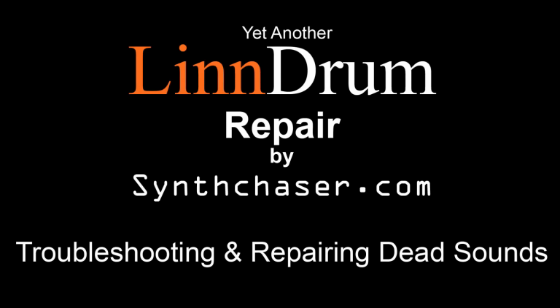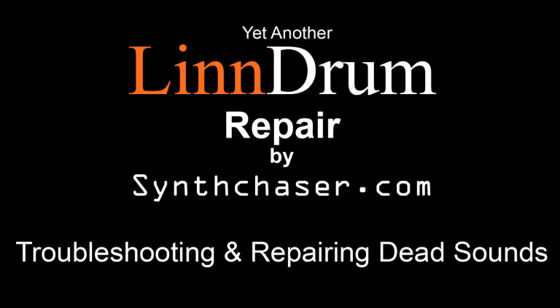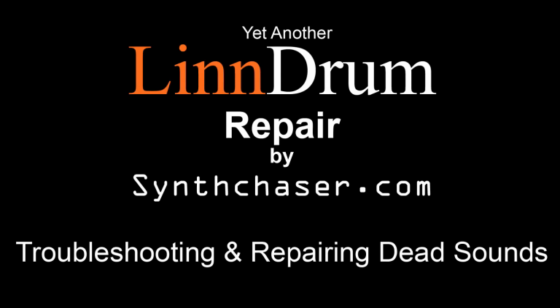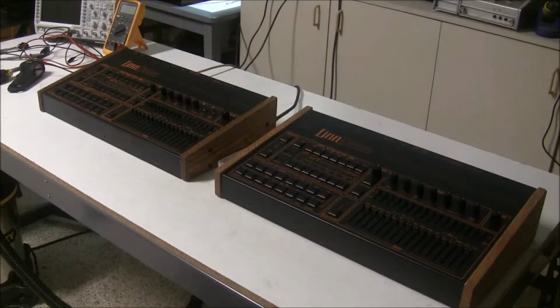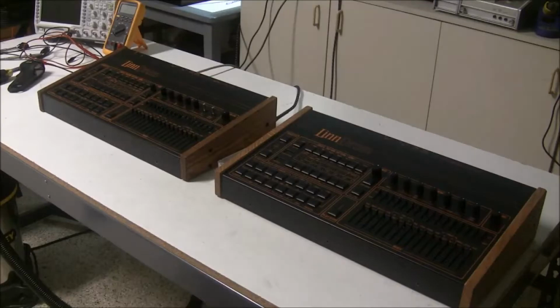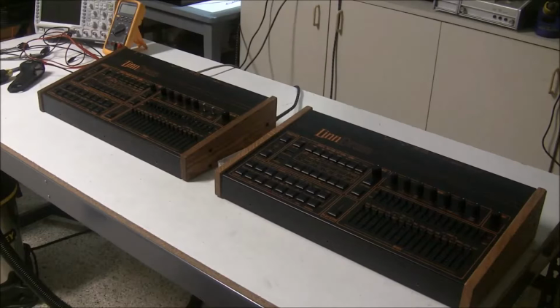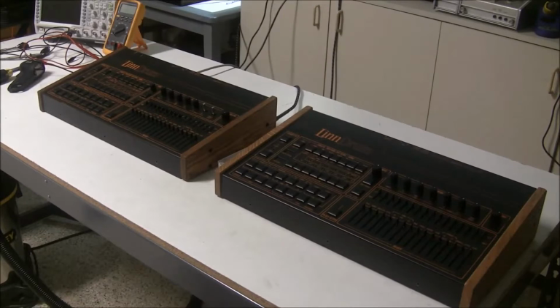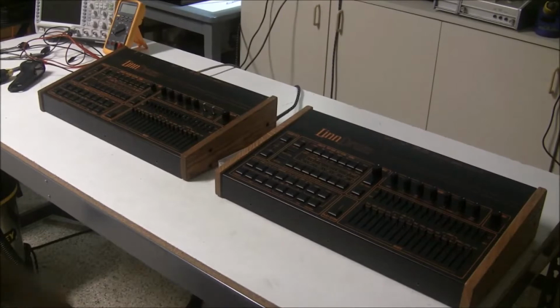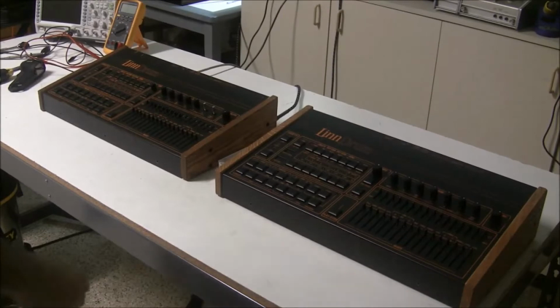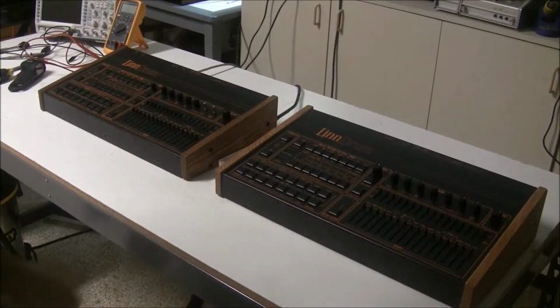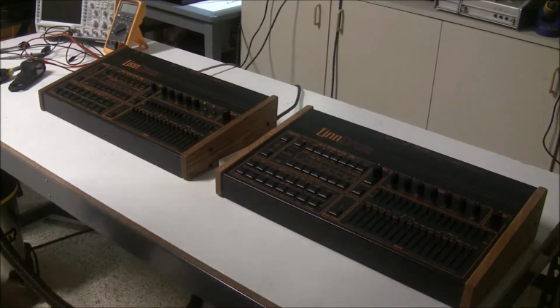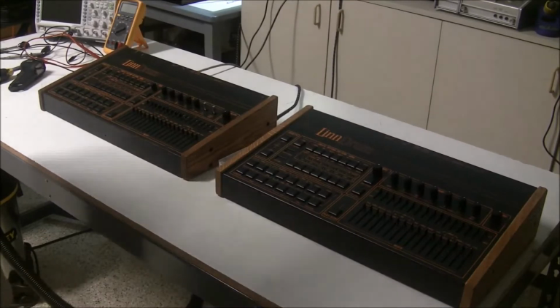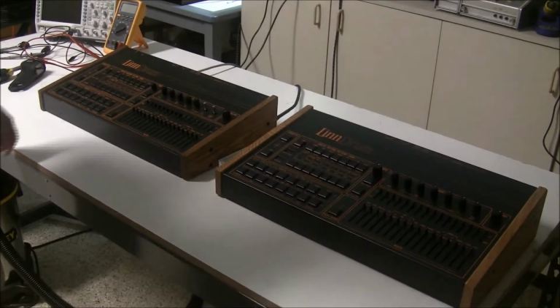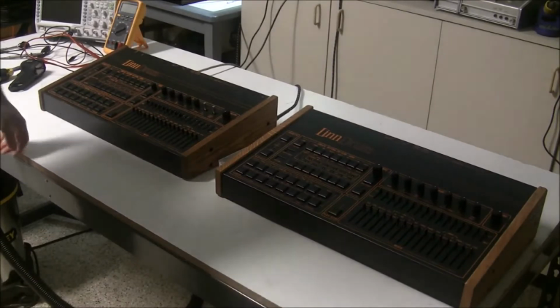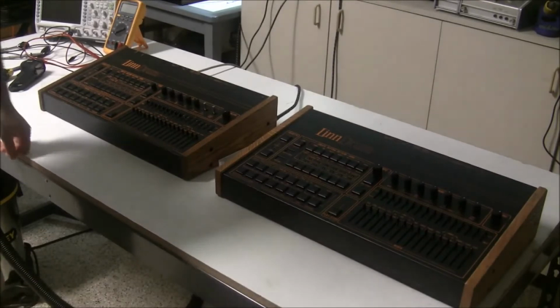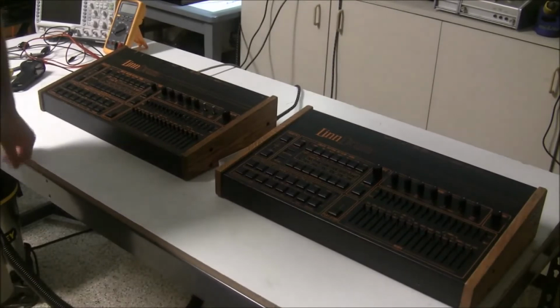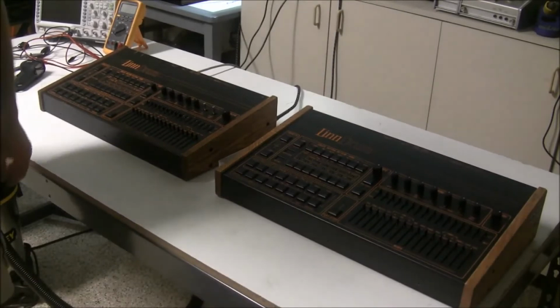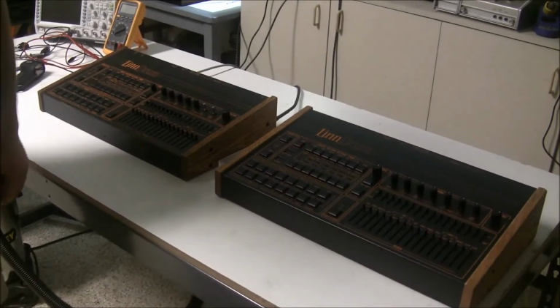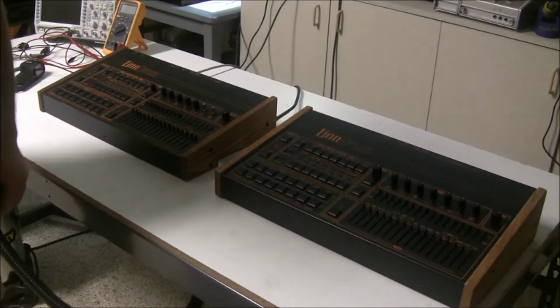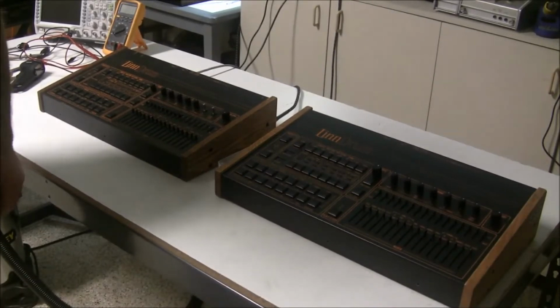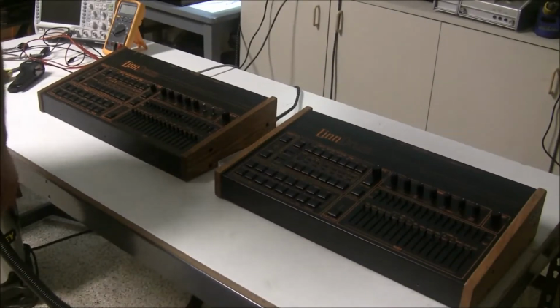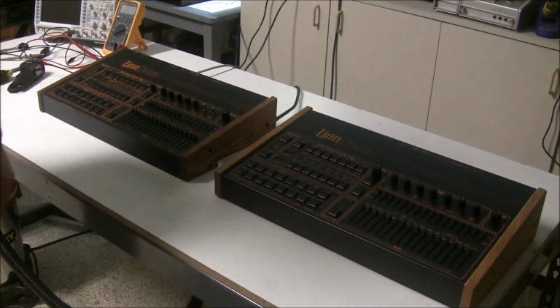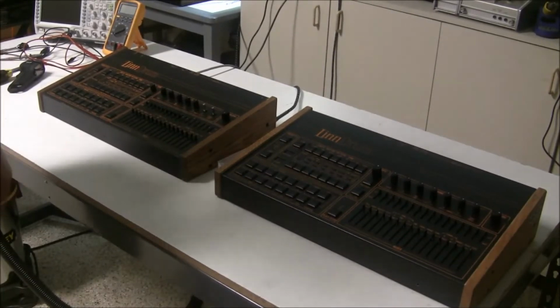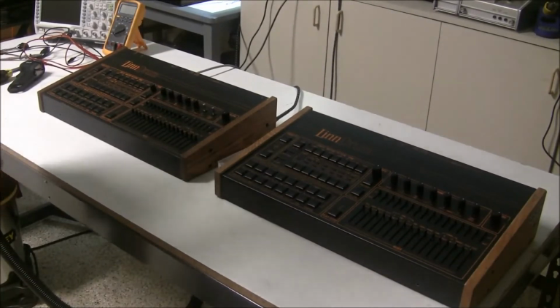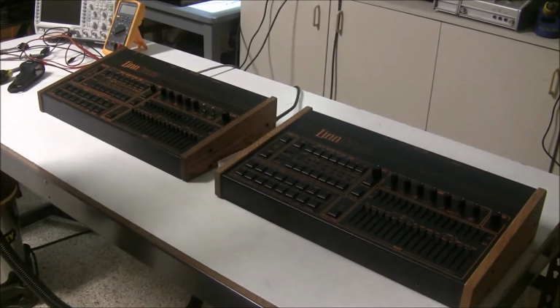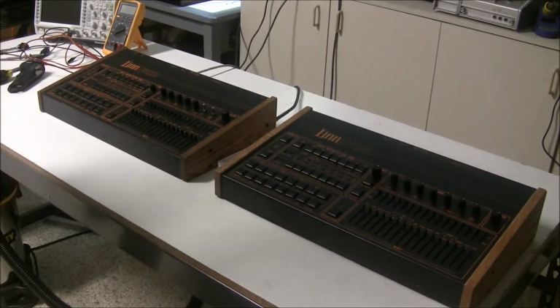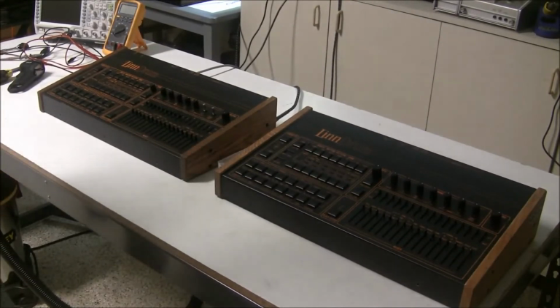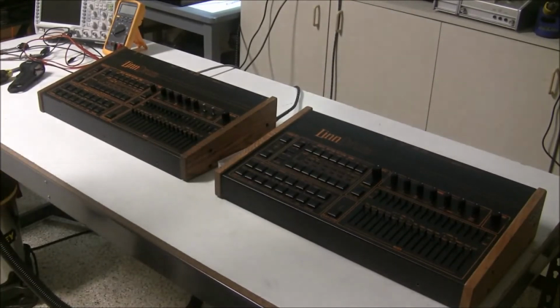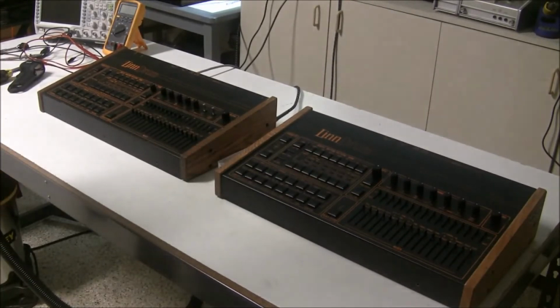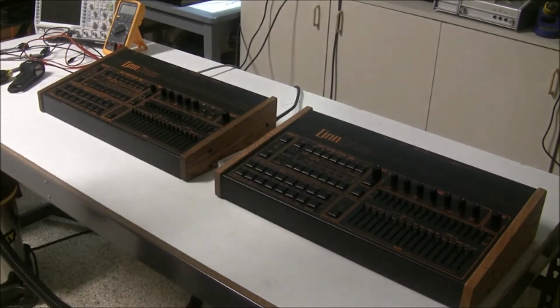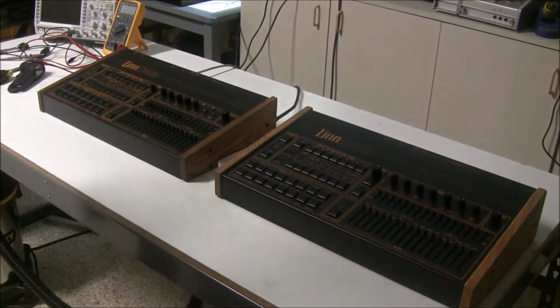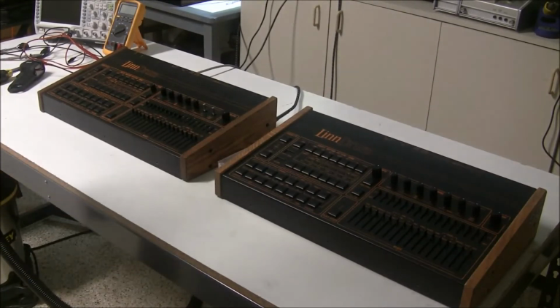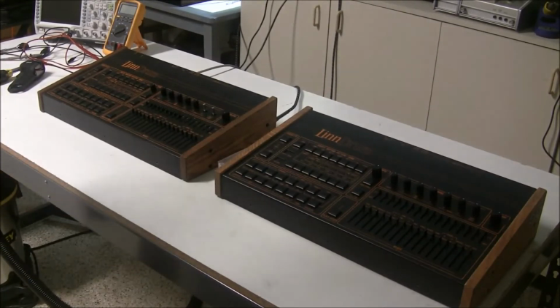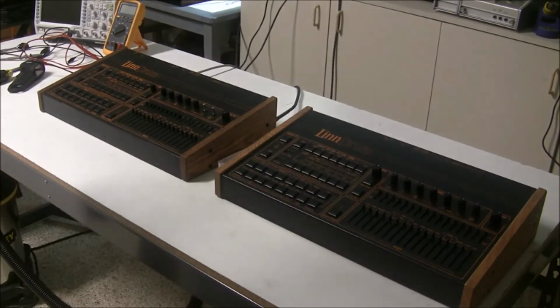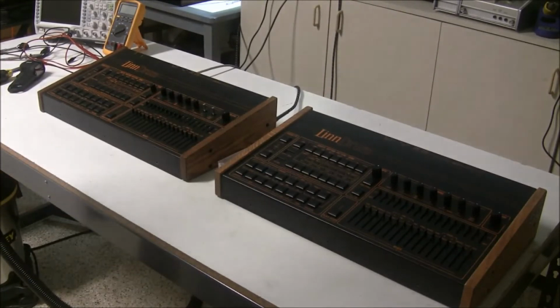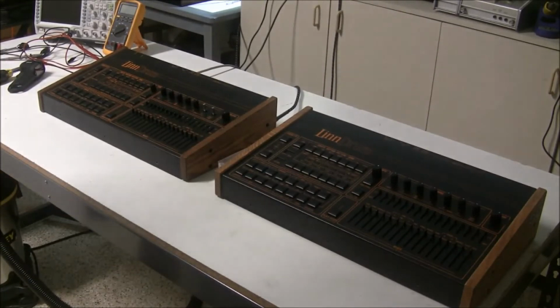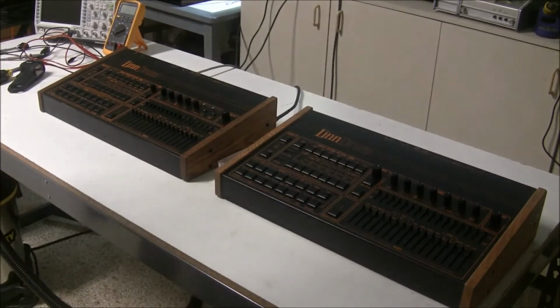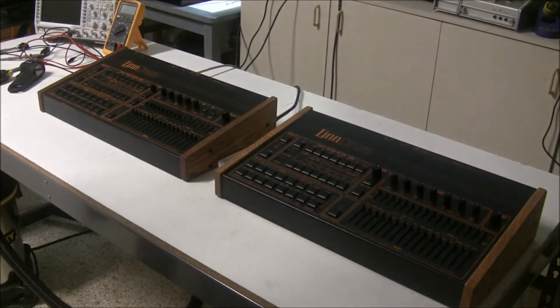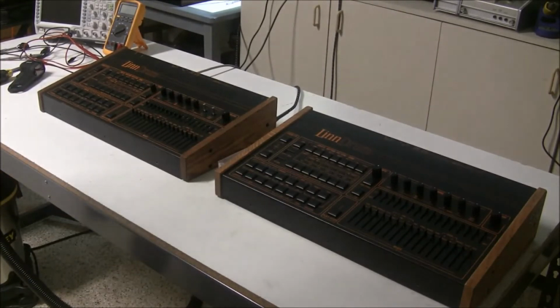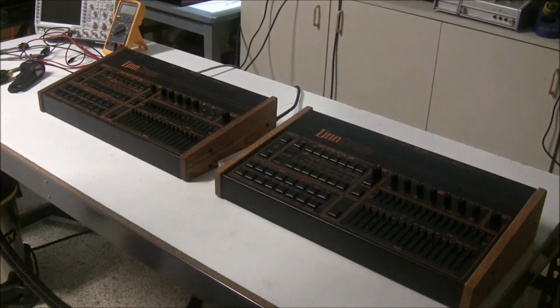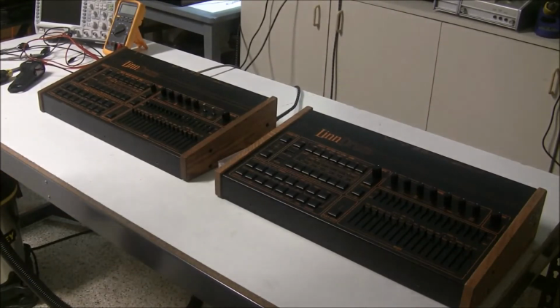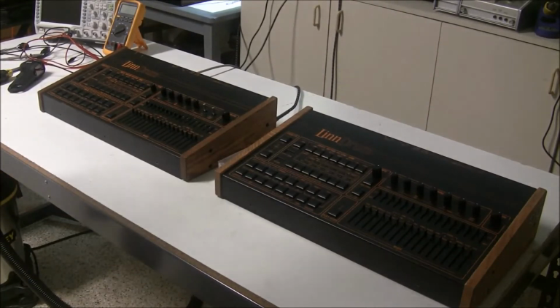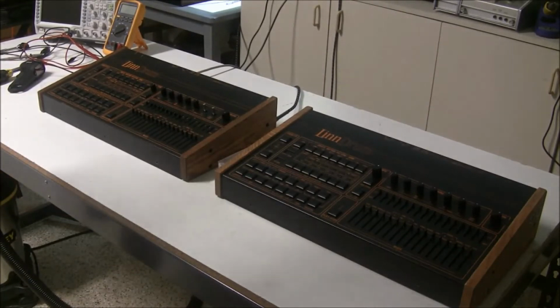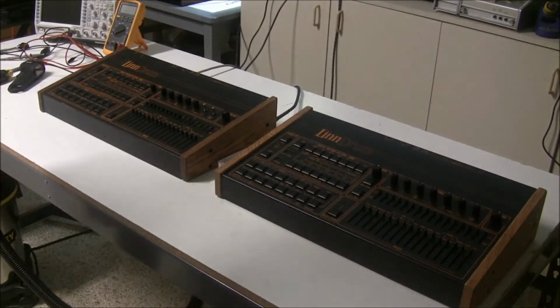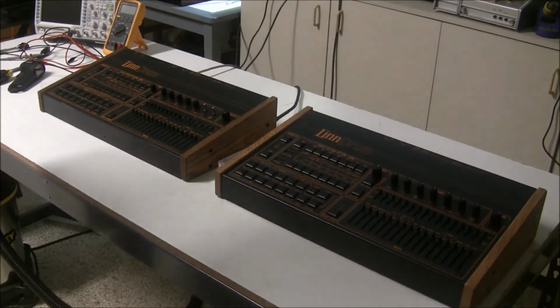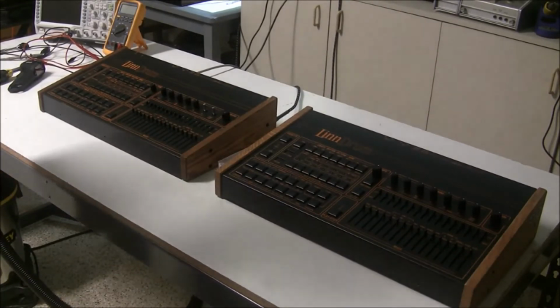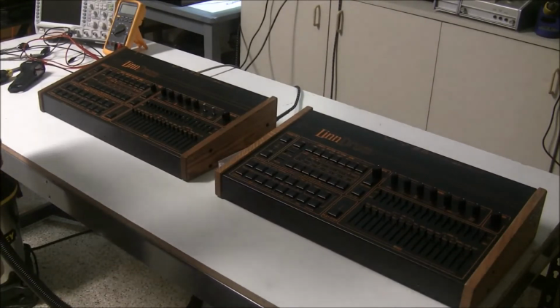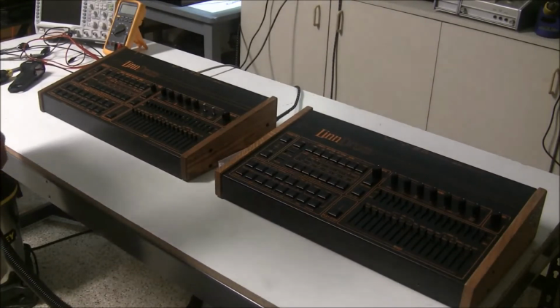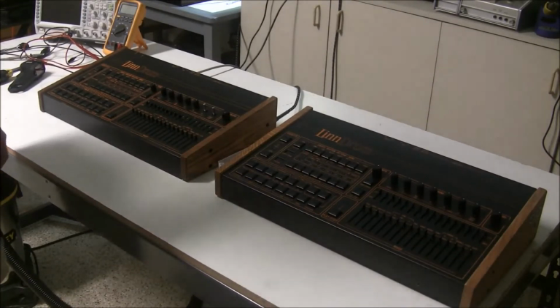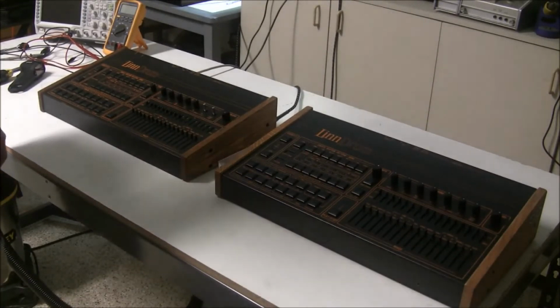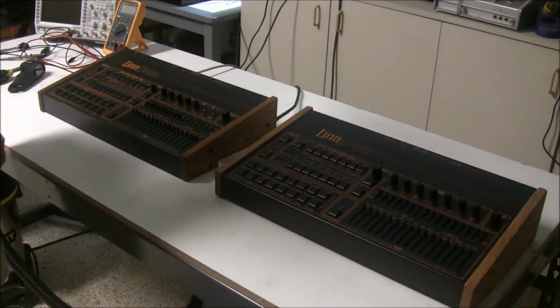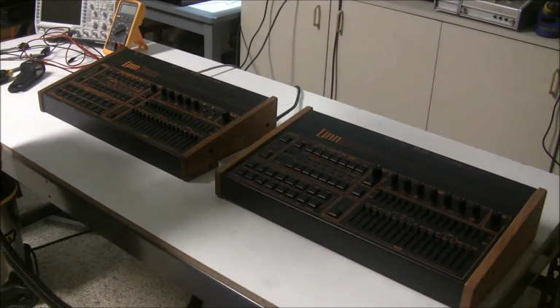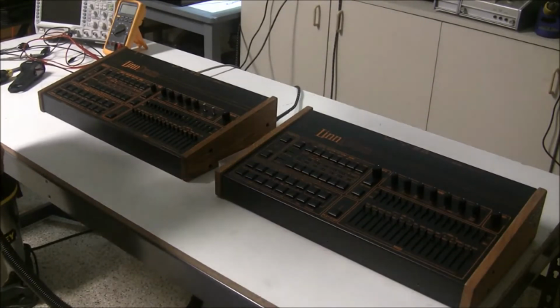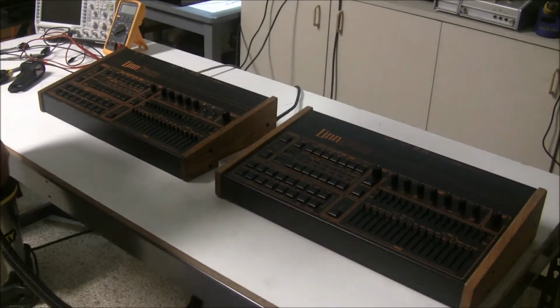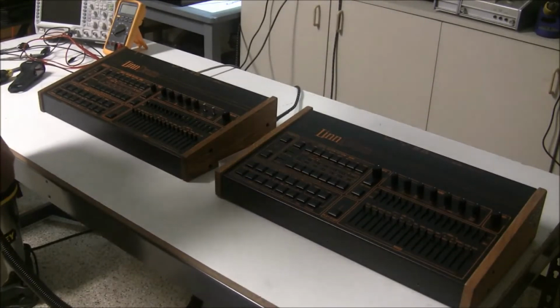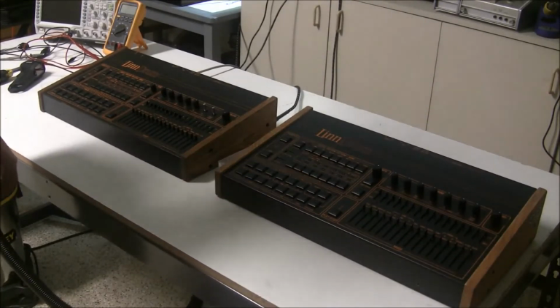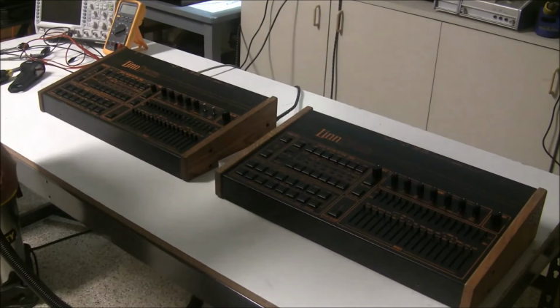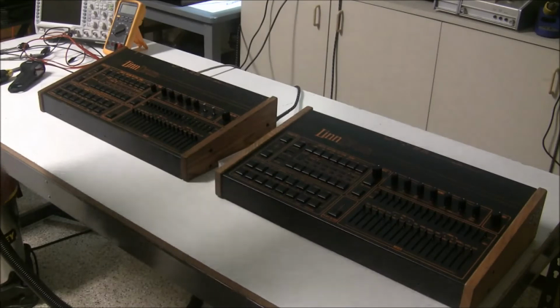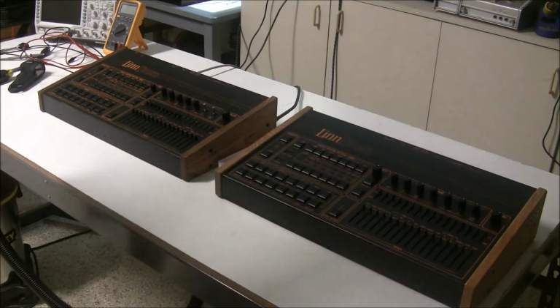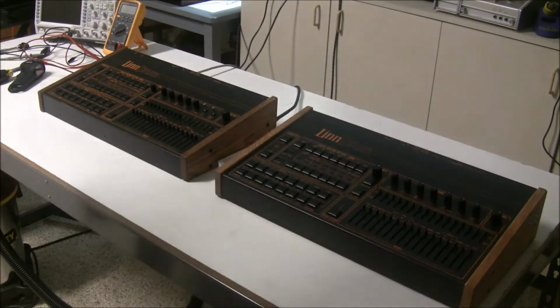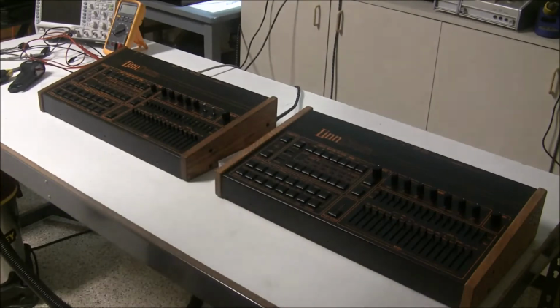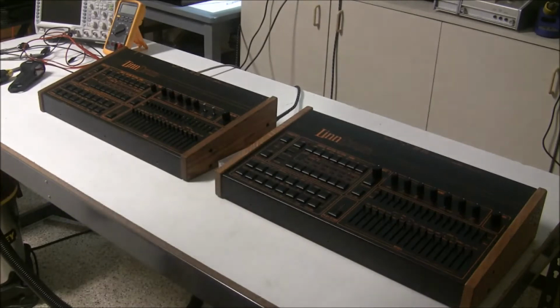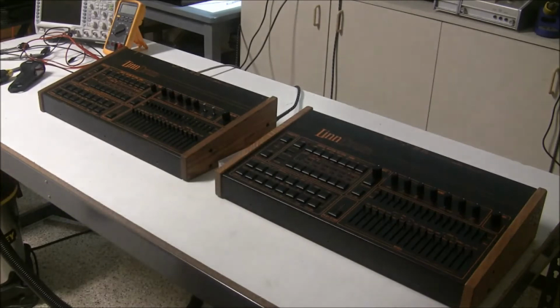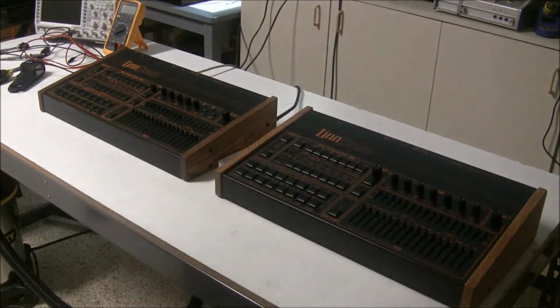Hi, this is Synth Chaser from SynthChaser.com, and we're back with more Linn drum fun.